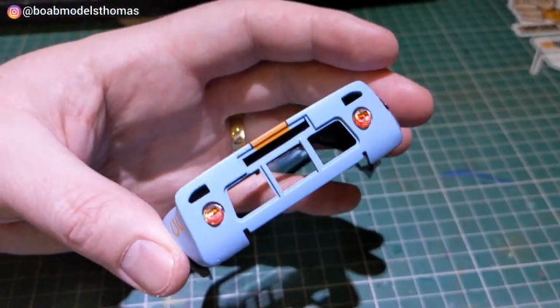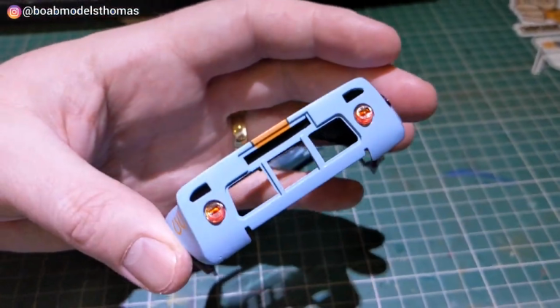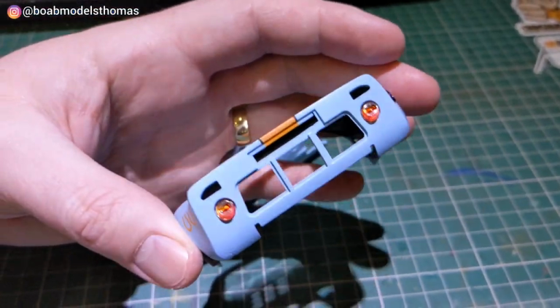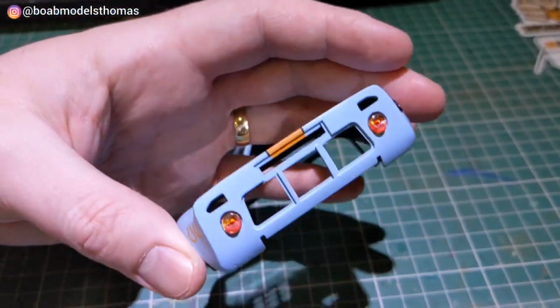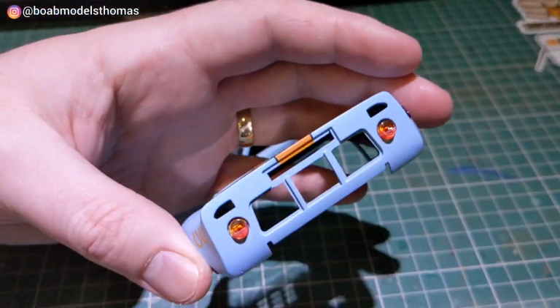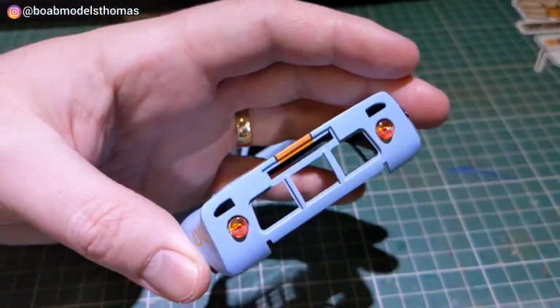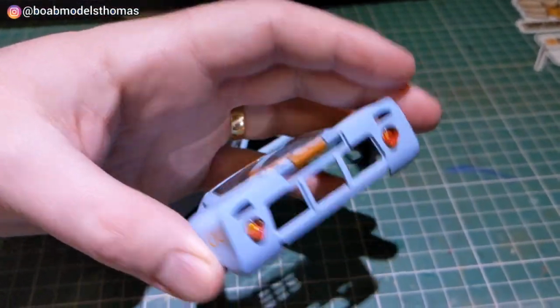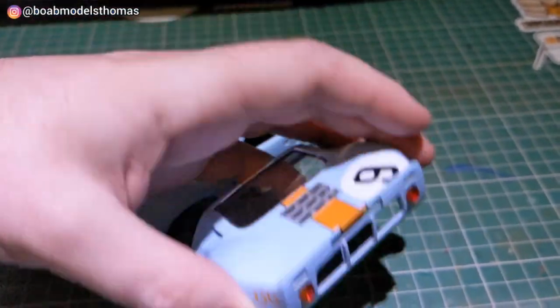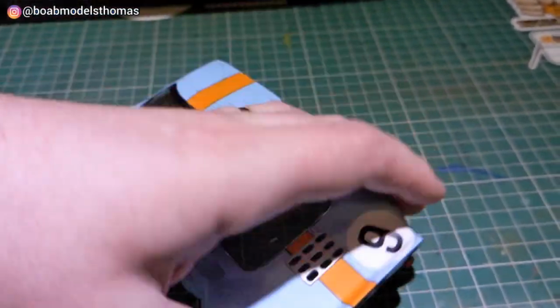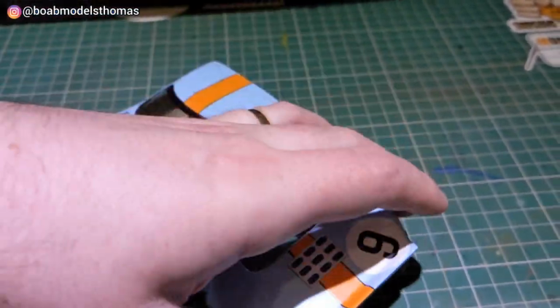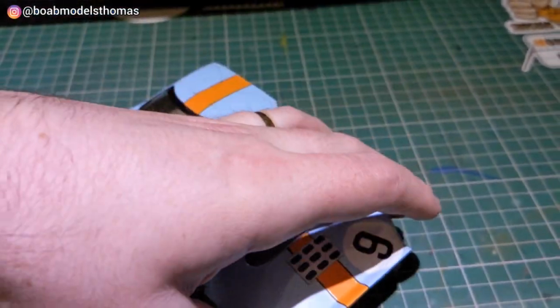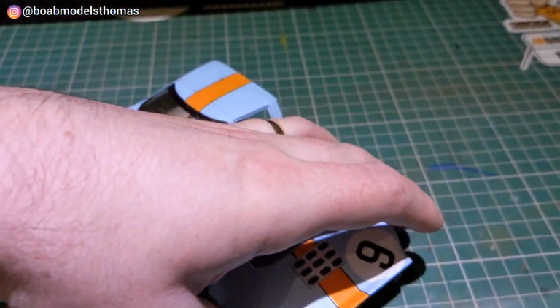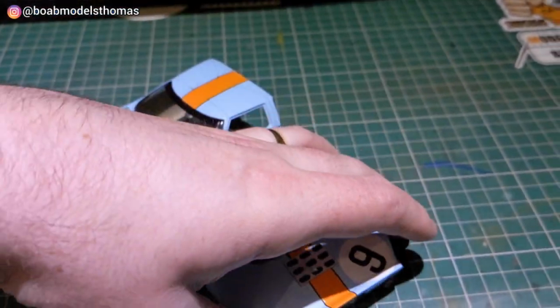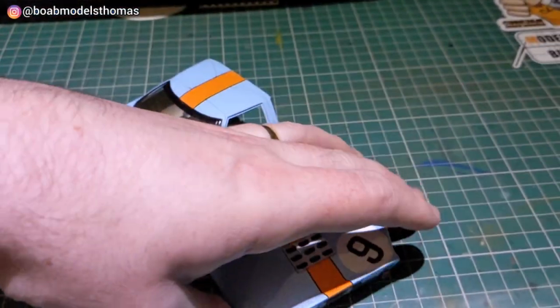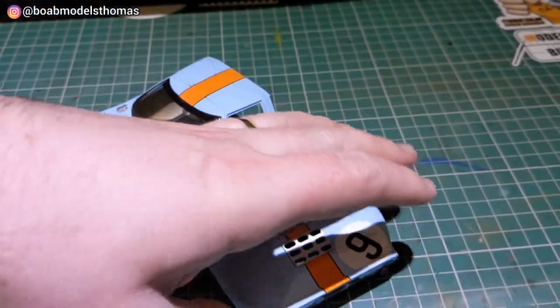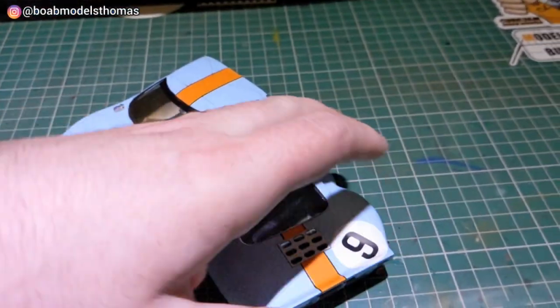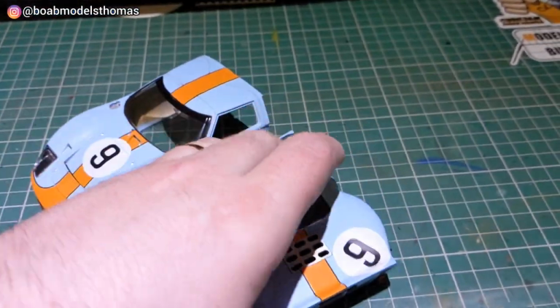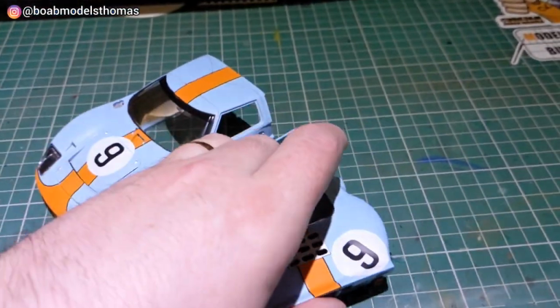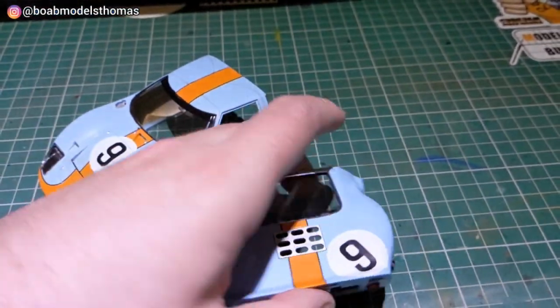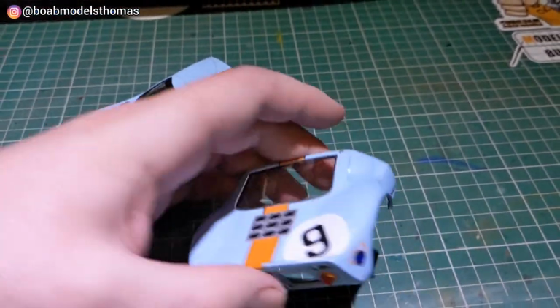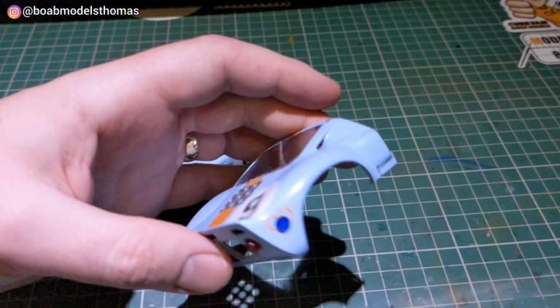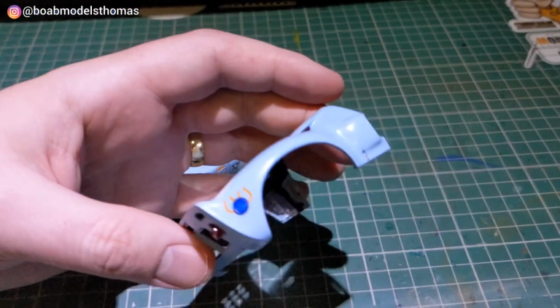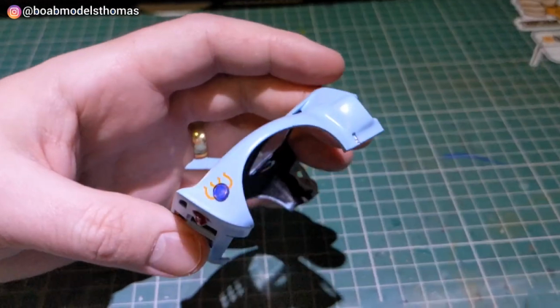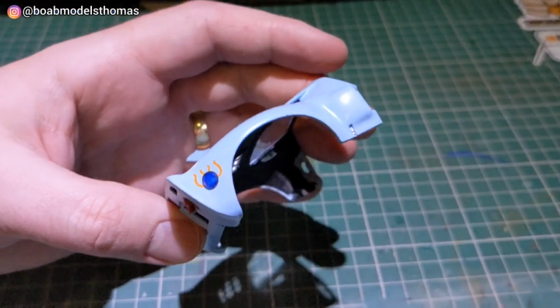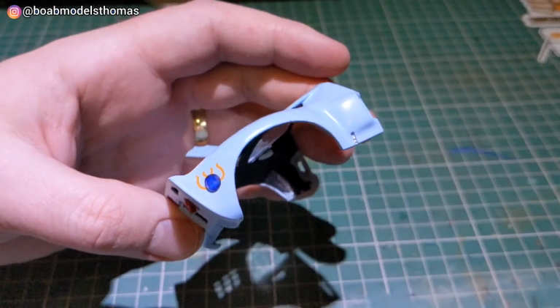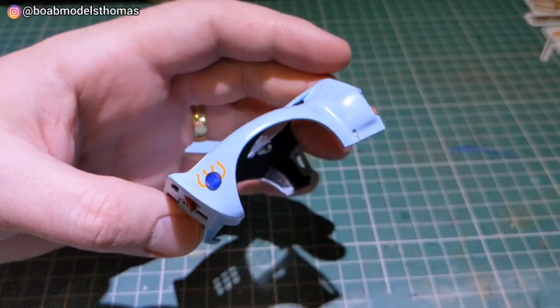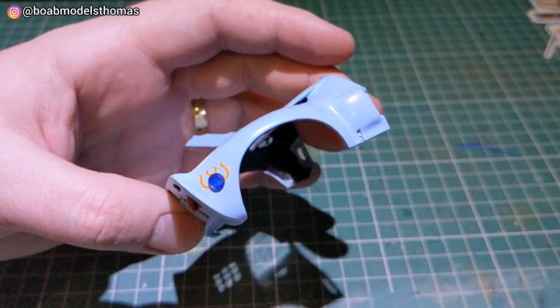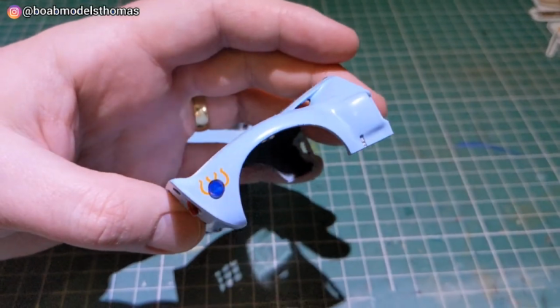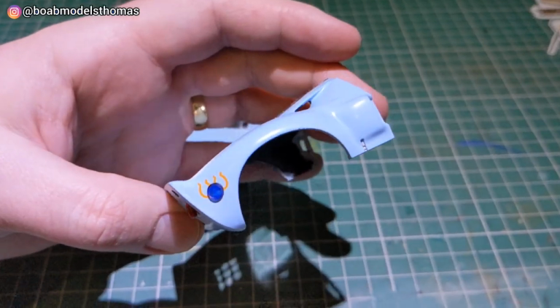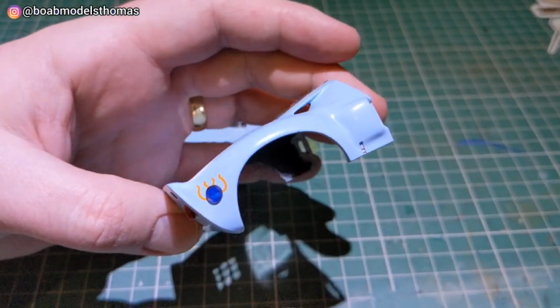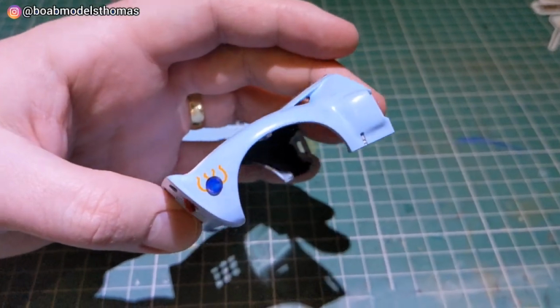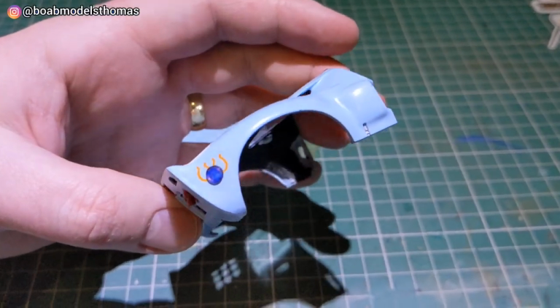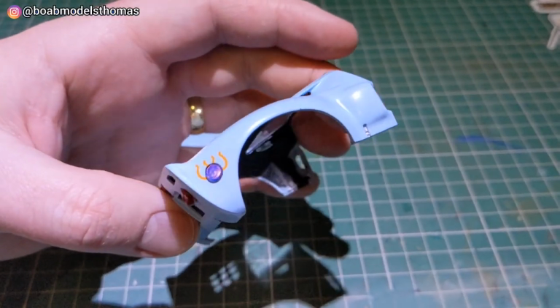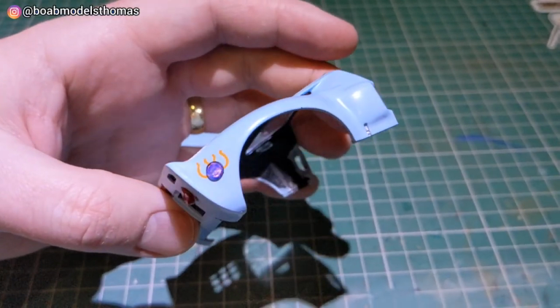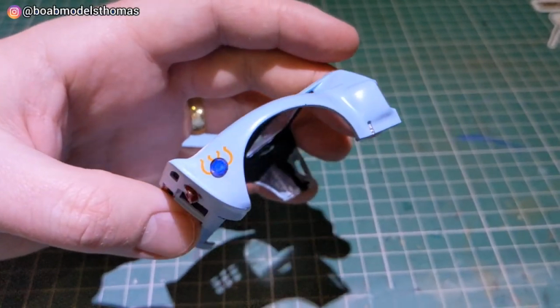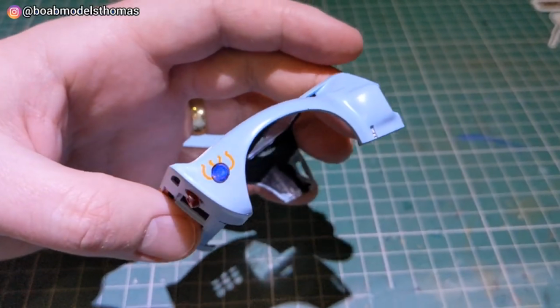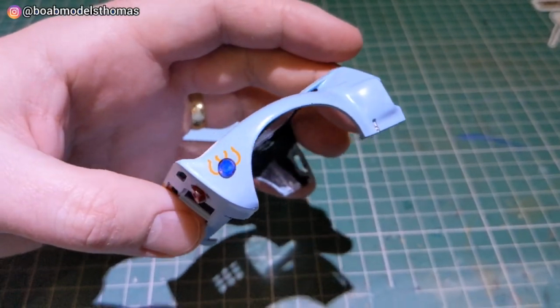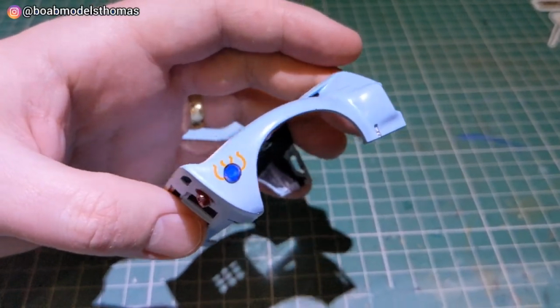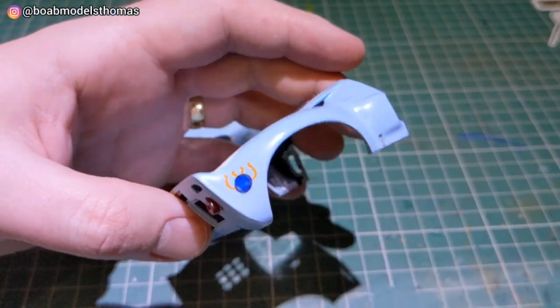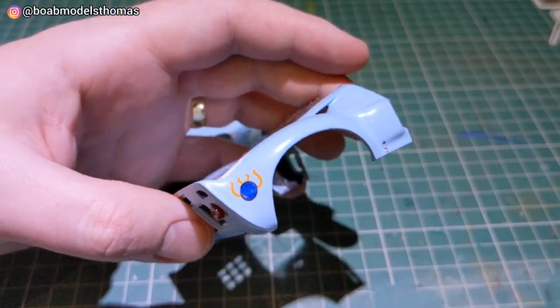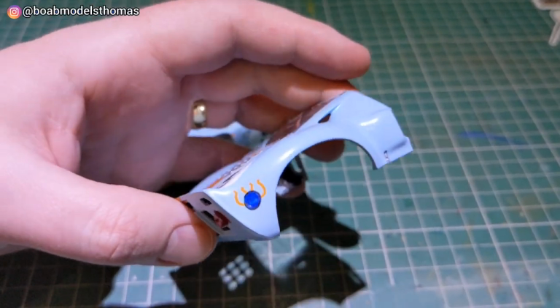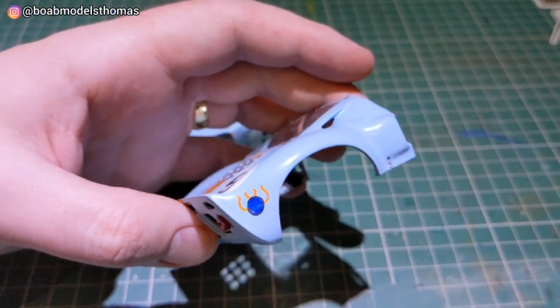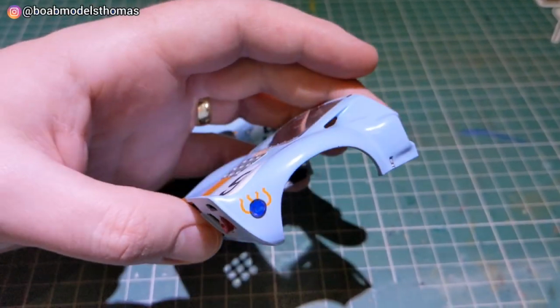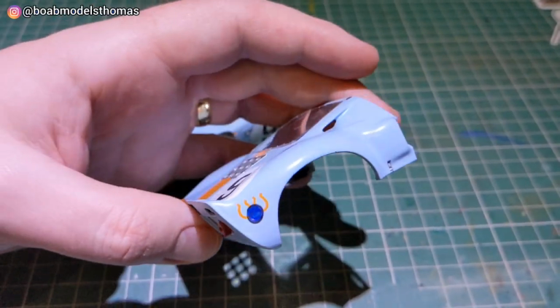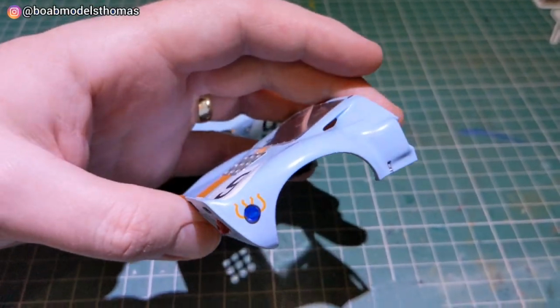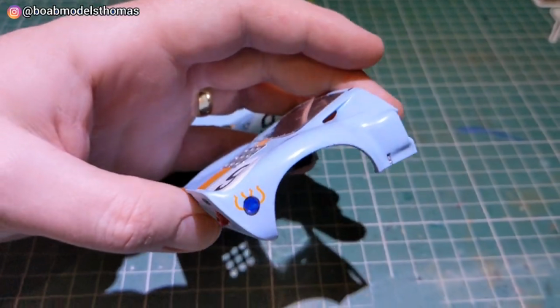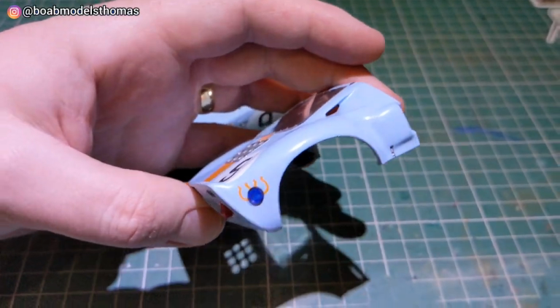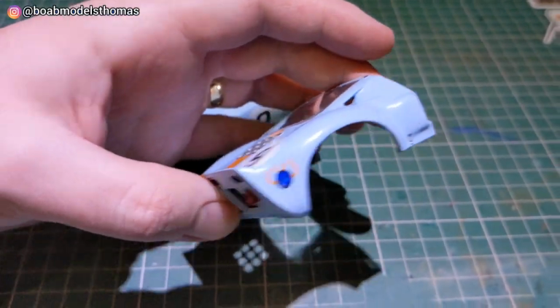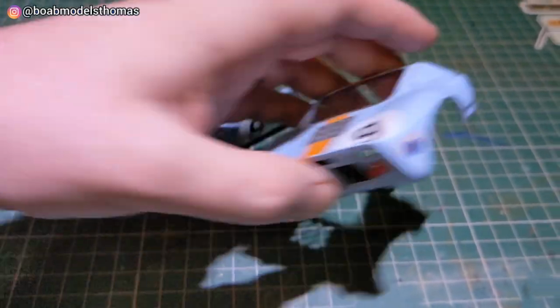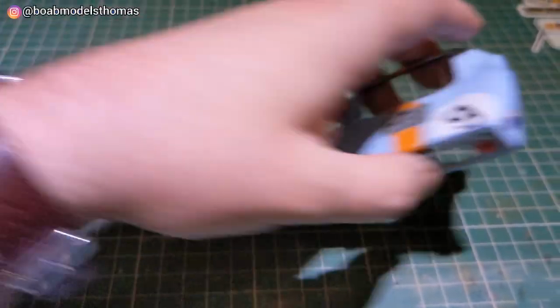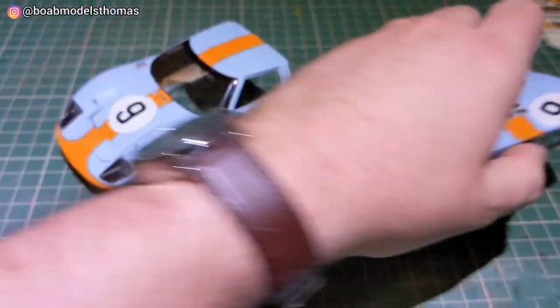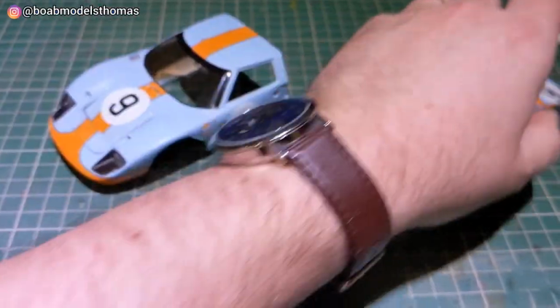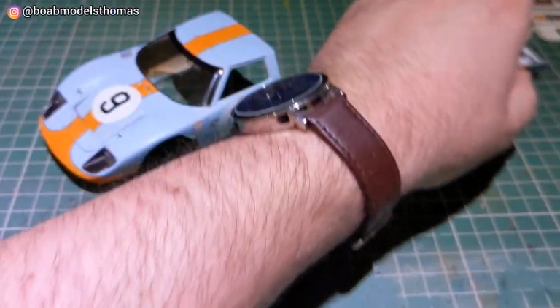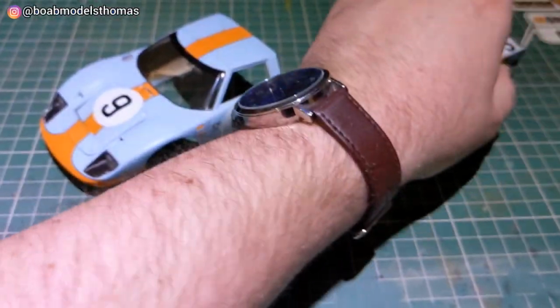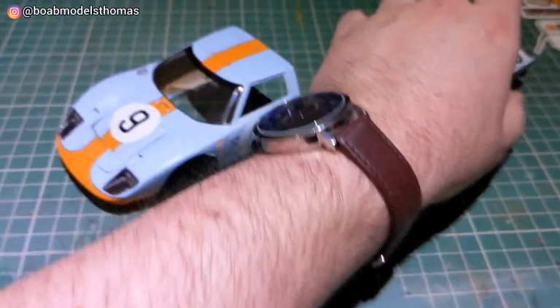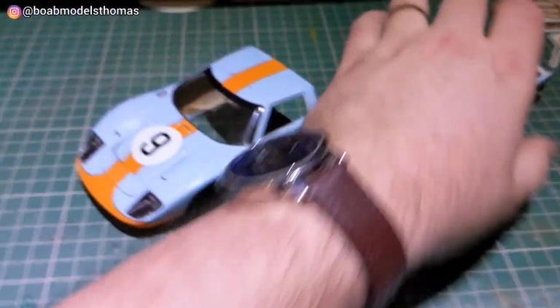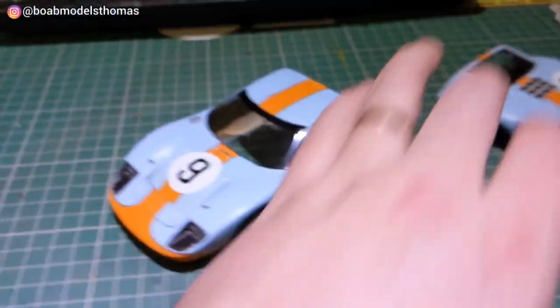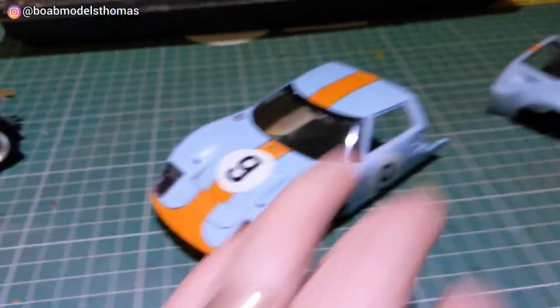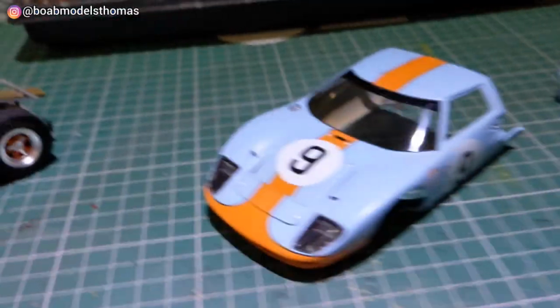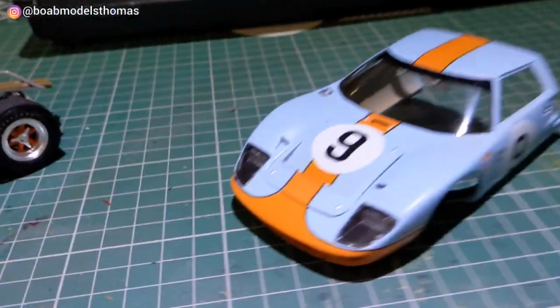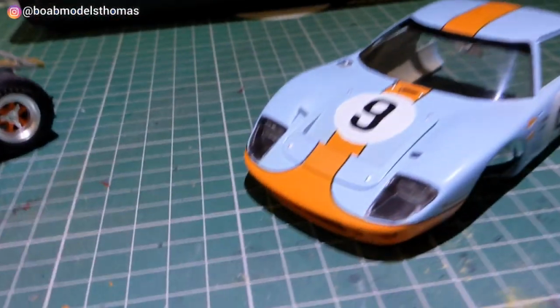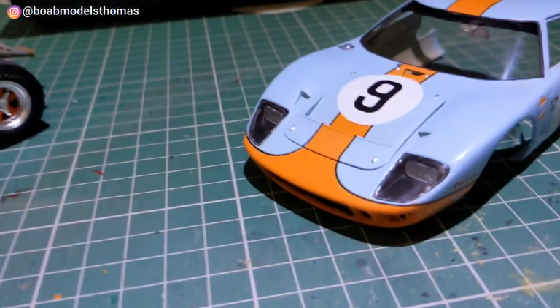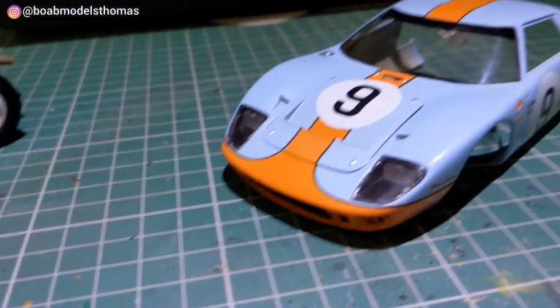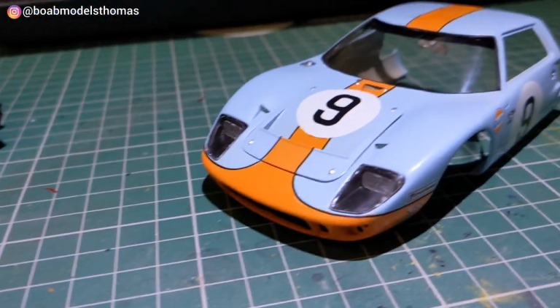Pretty happy with how this looks so far. This is a real iconic car from the 60s. Thanks a lot for watching and I'll see you soon.